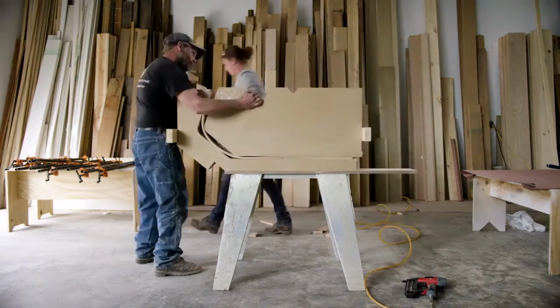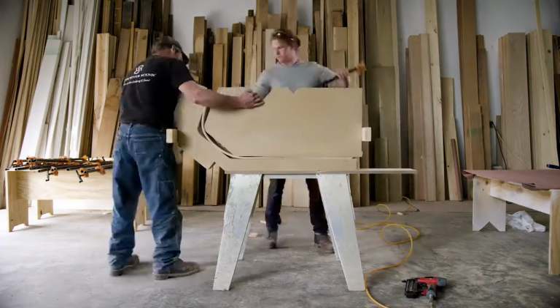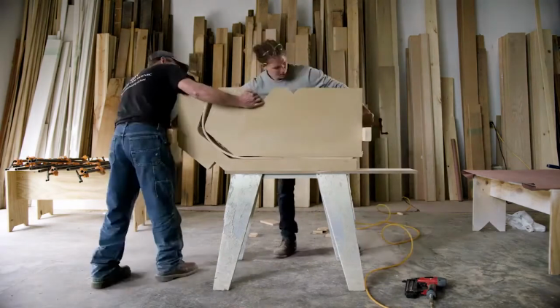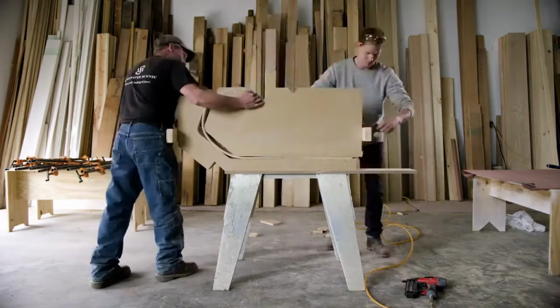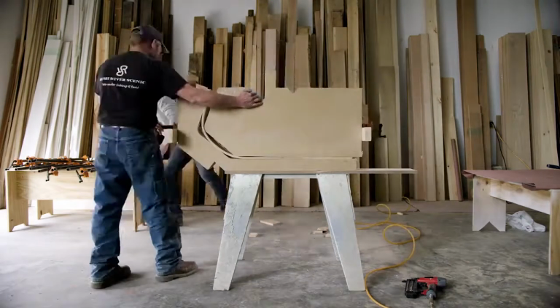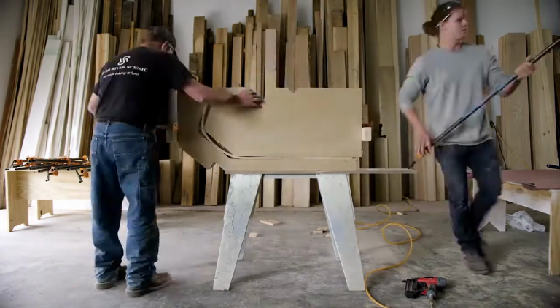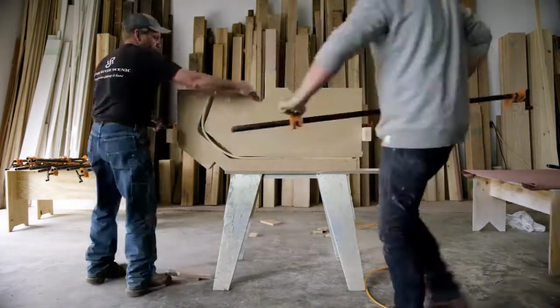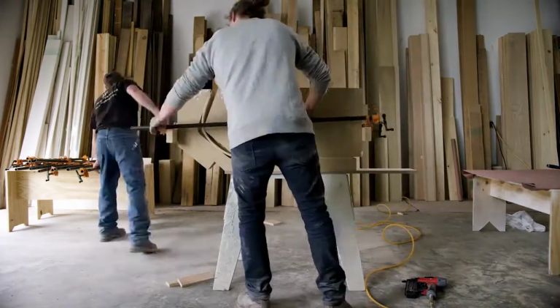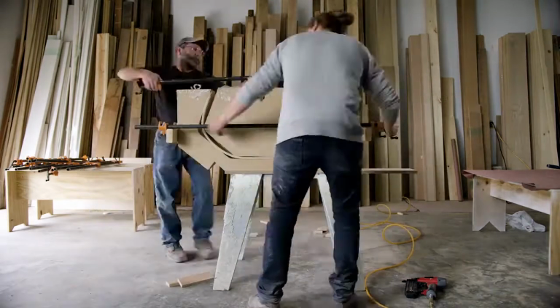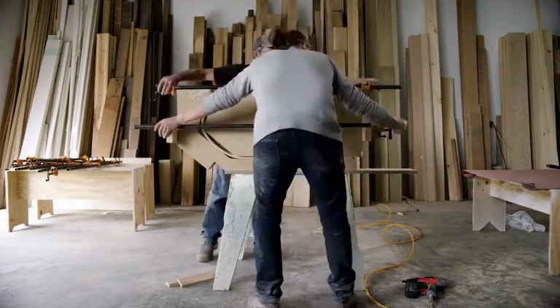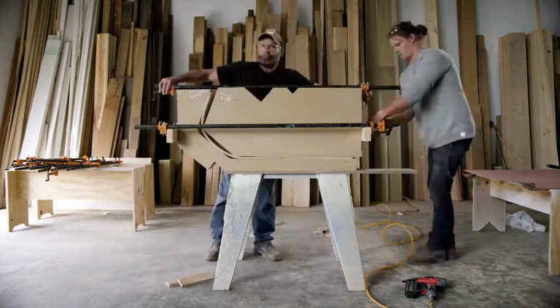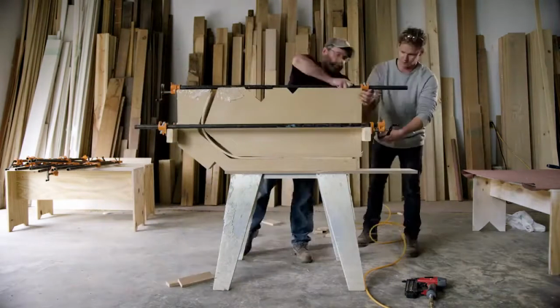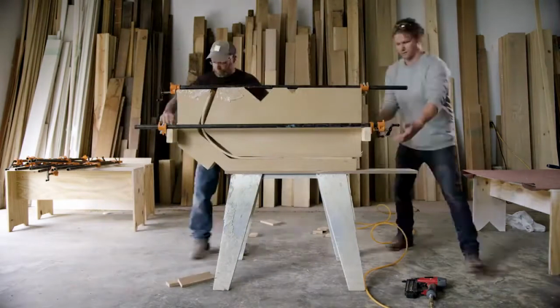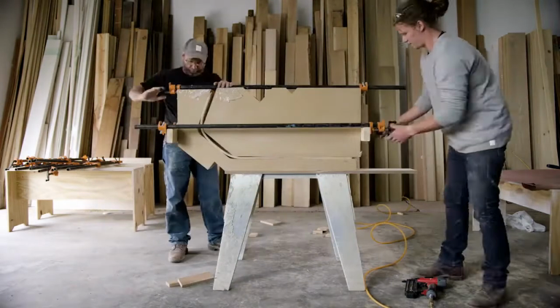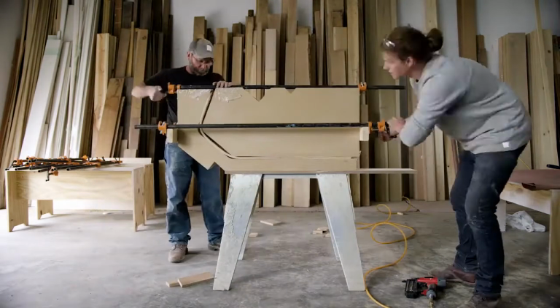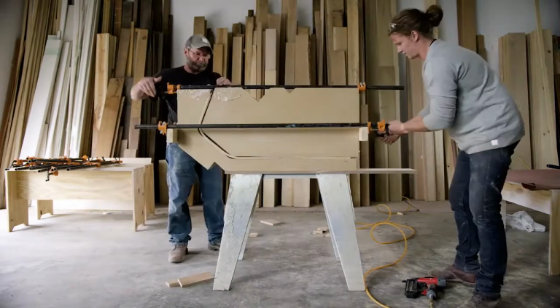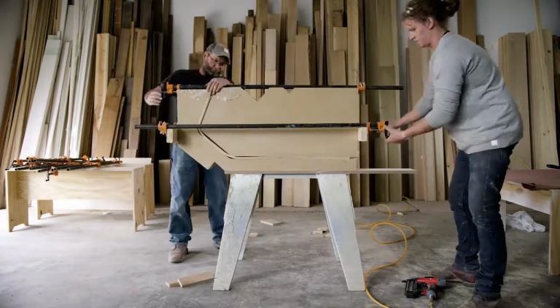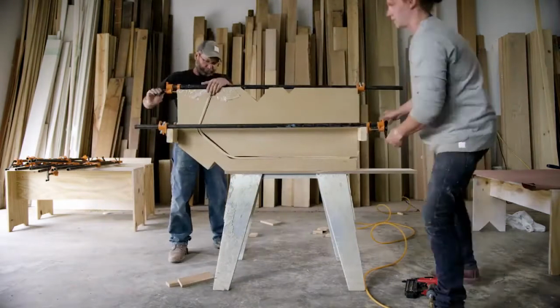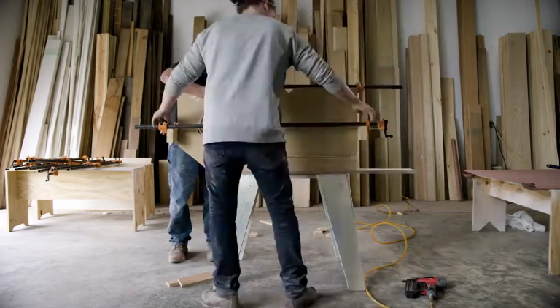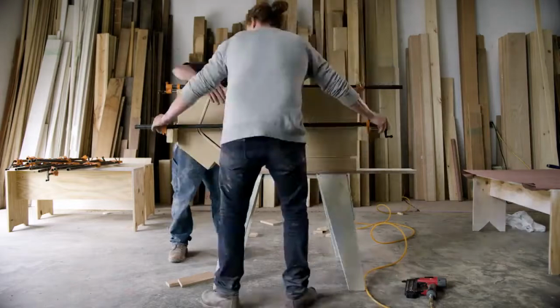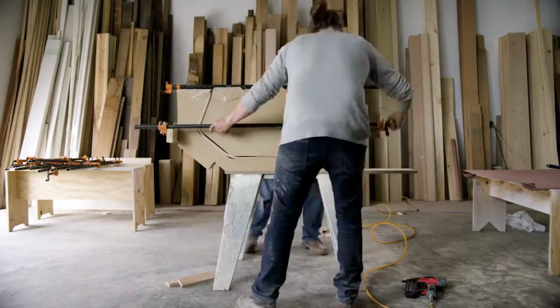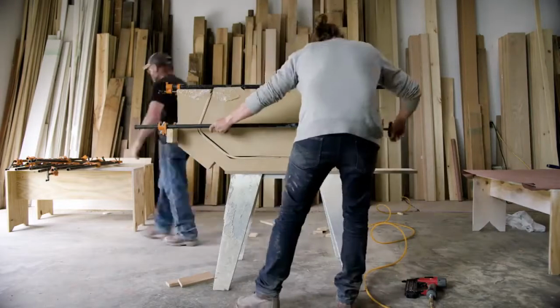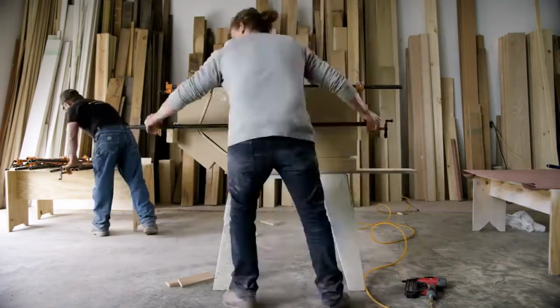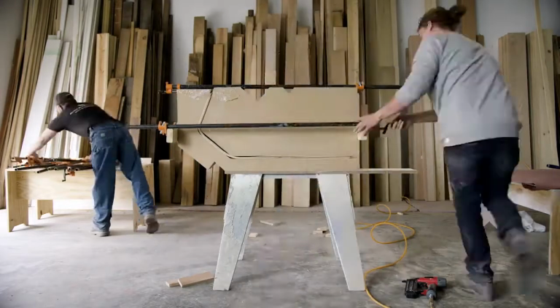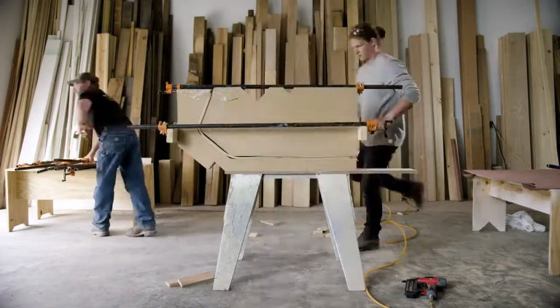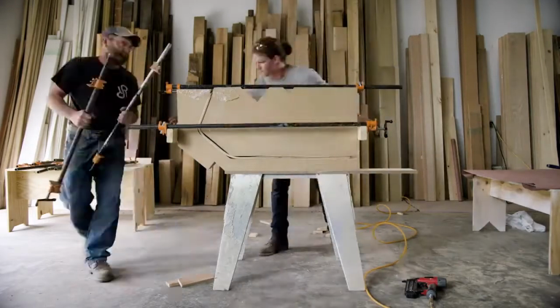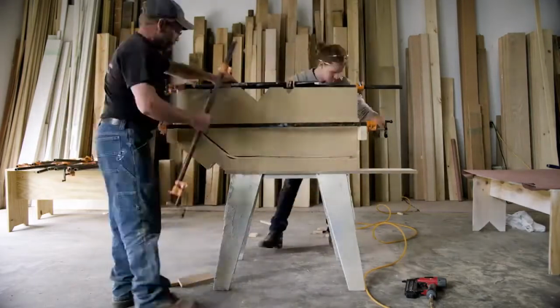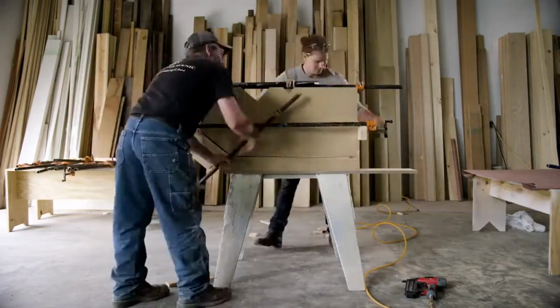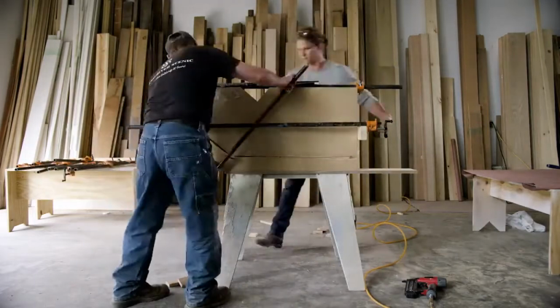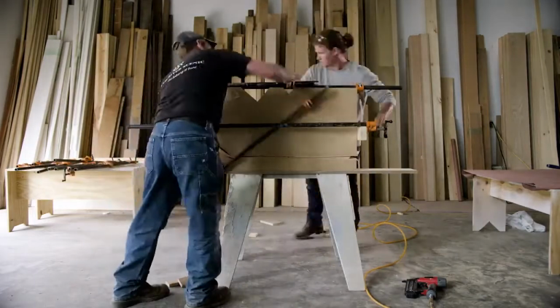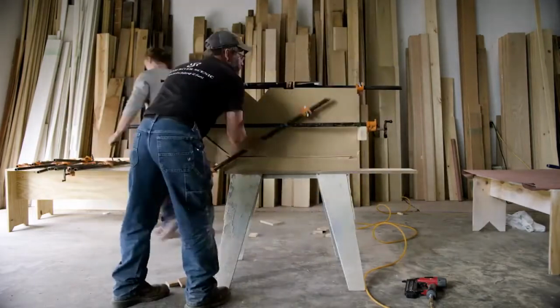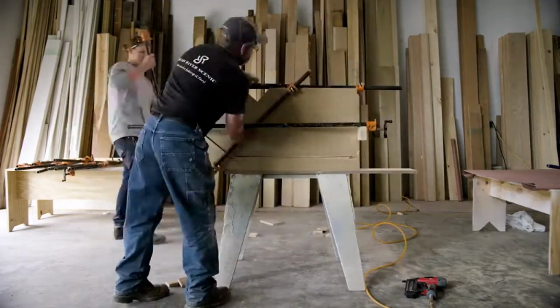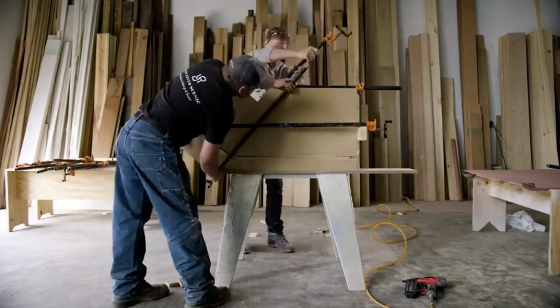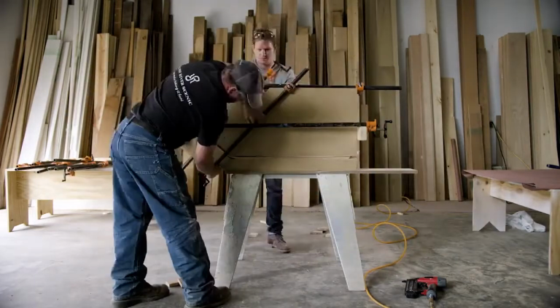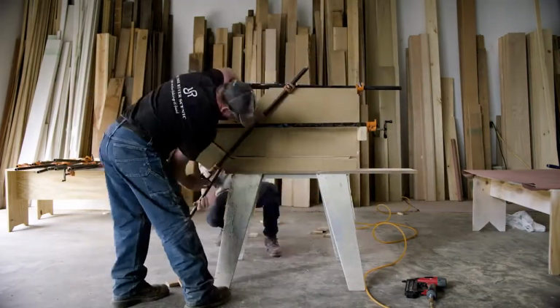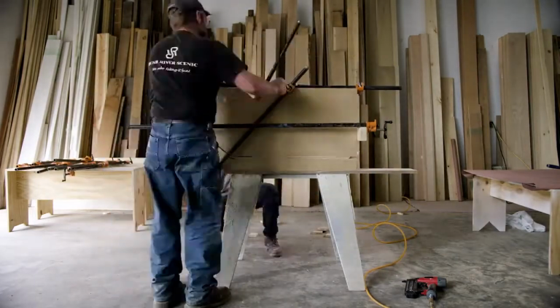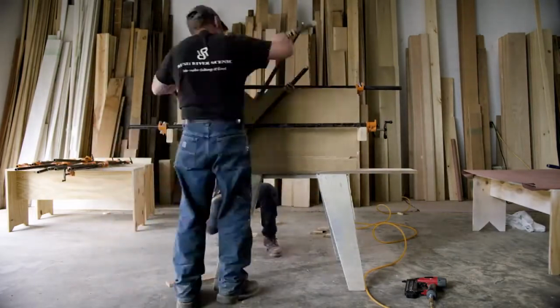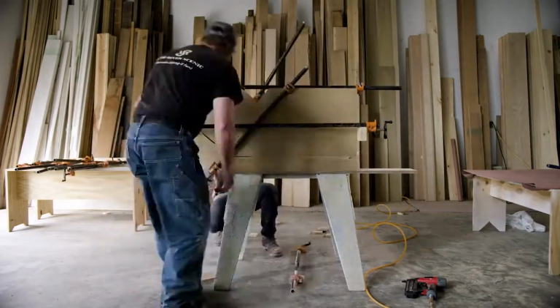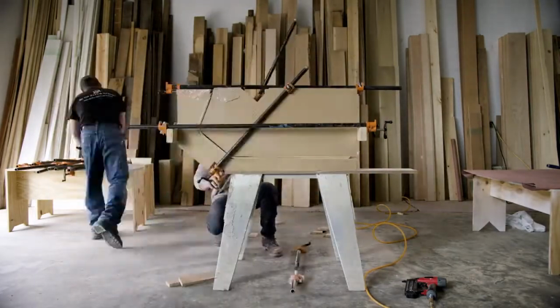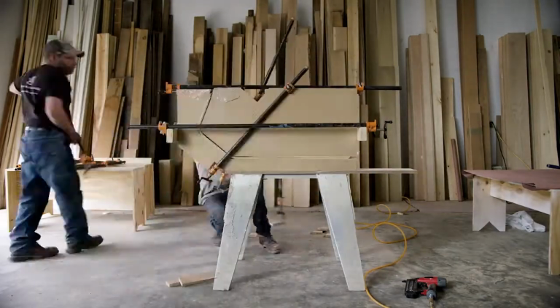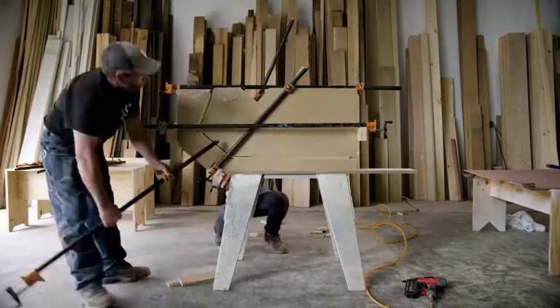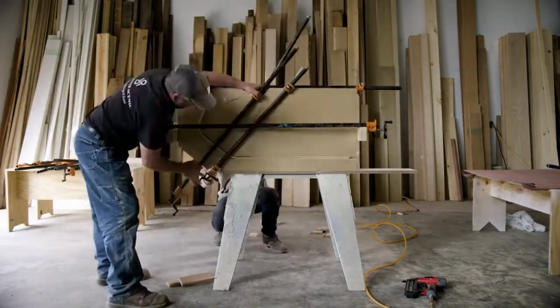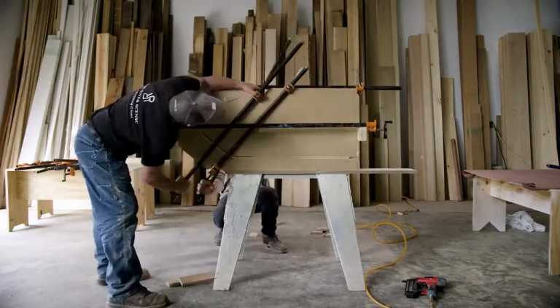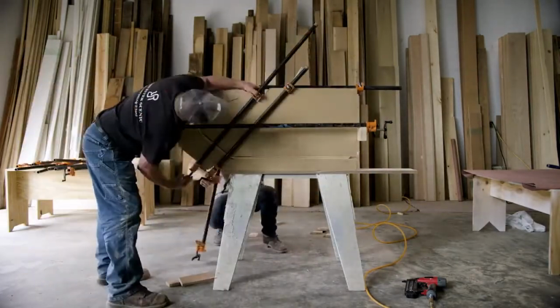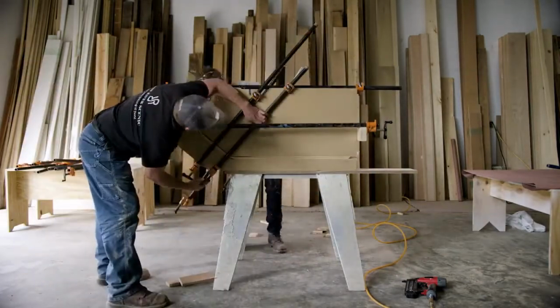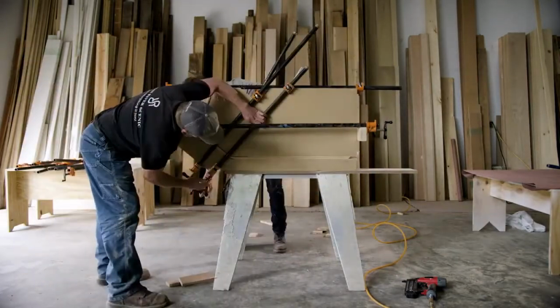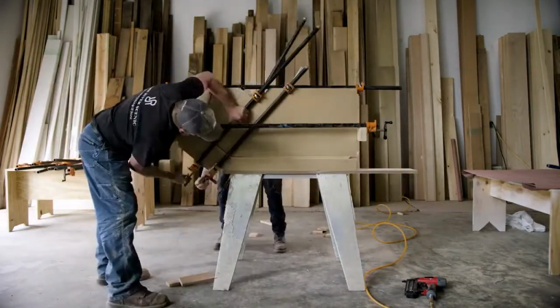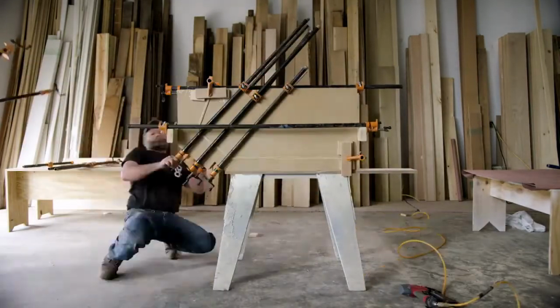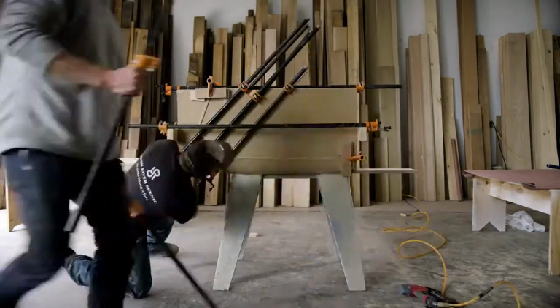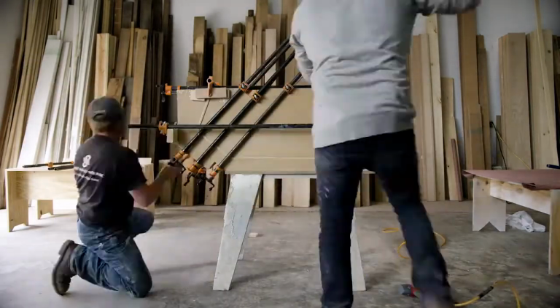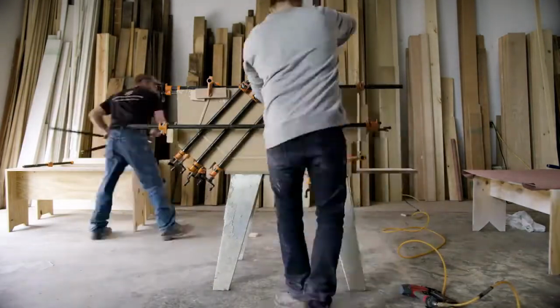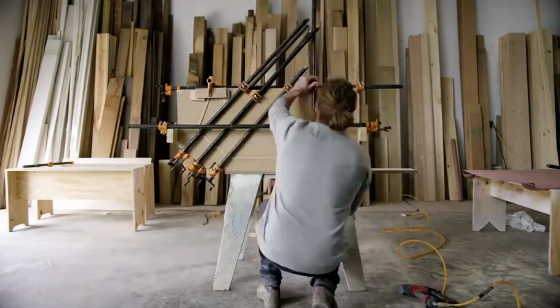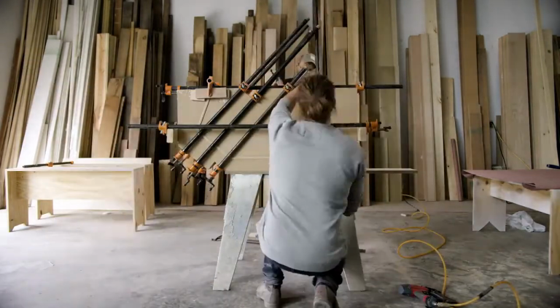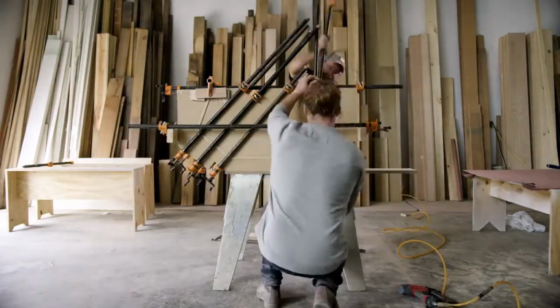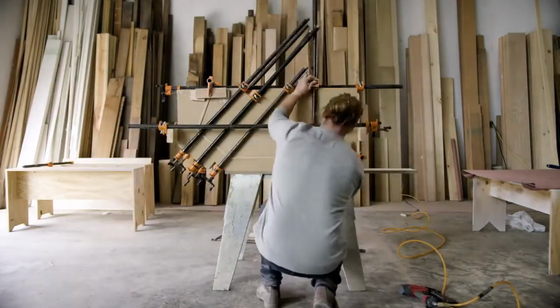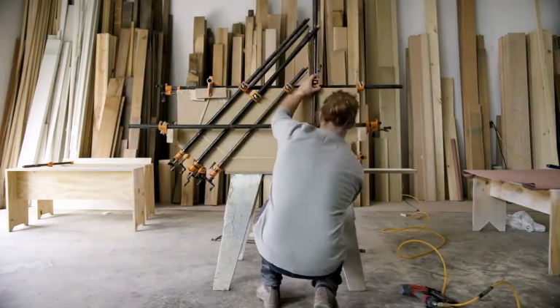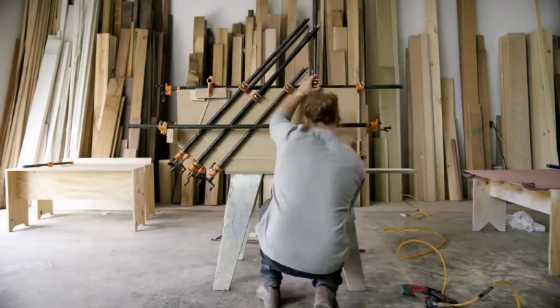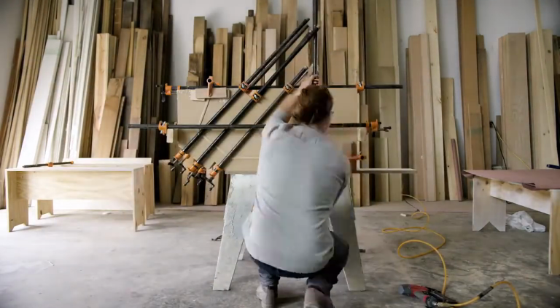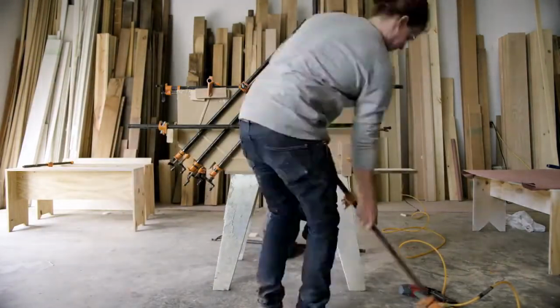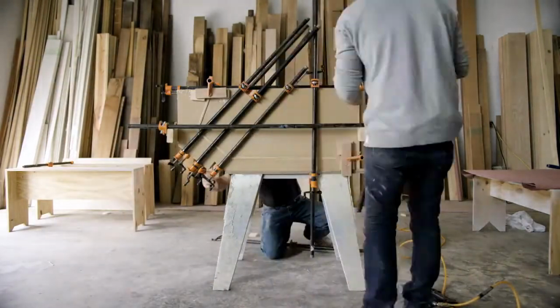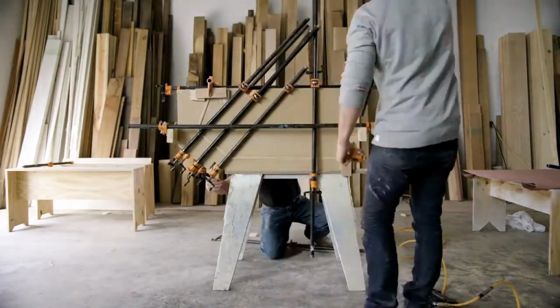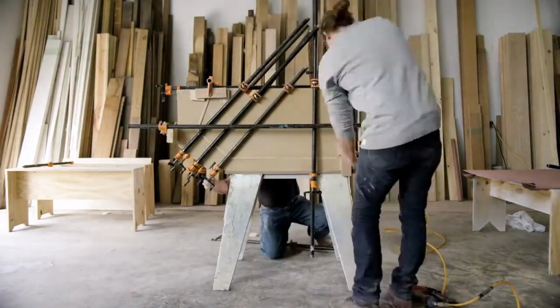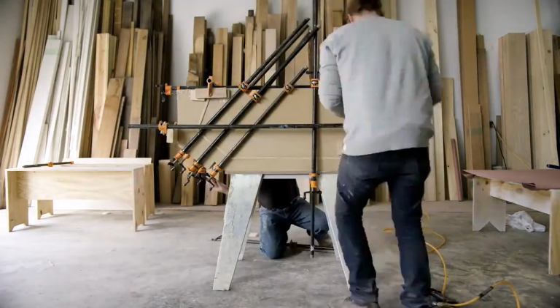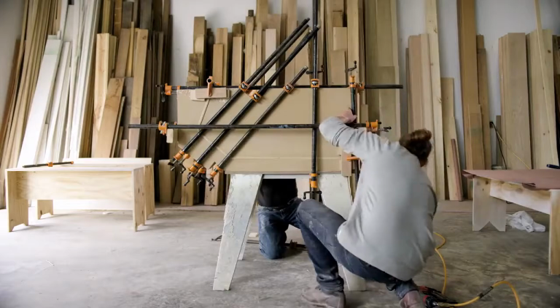We chose a scooter because, one, scooters are a lot of fun. We wanted to show new ways of using 3M VHB tapes.